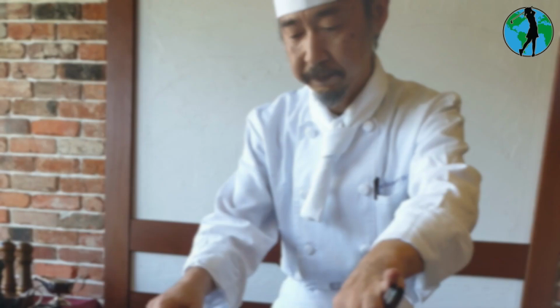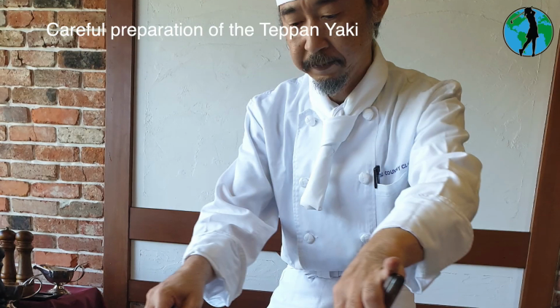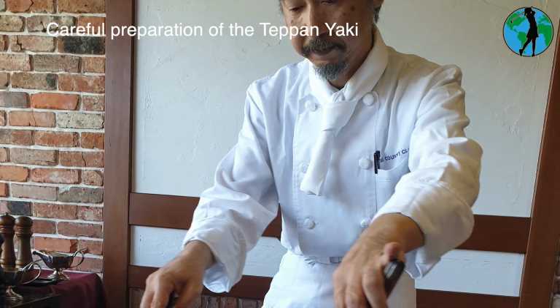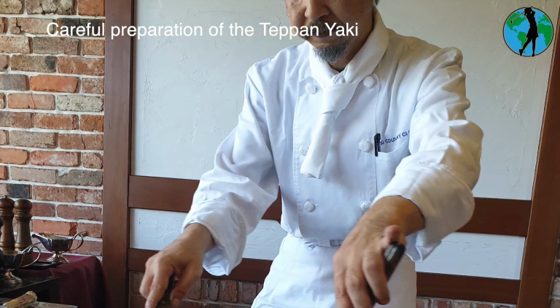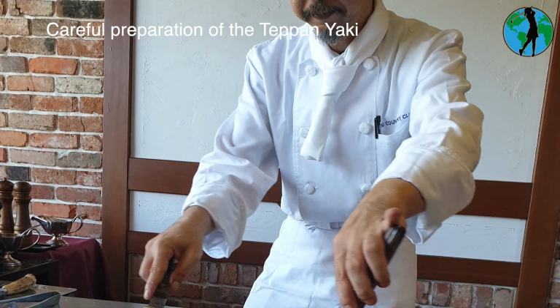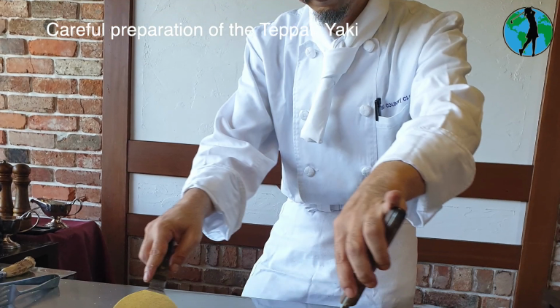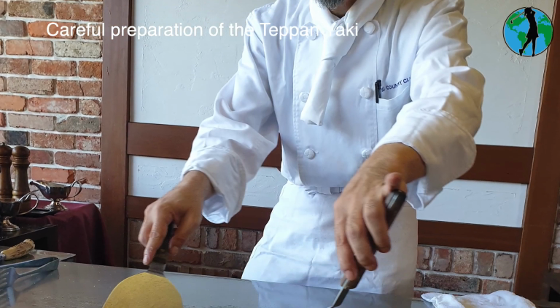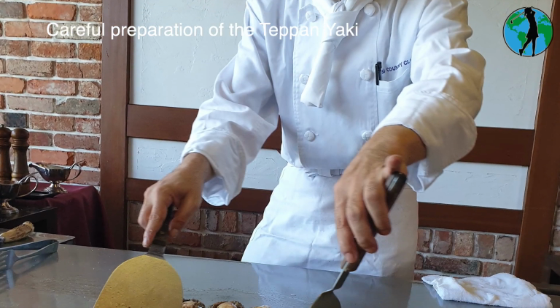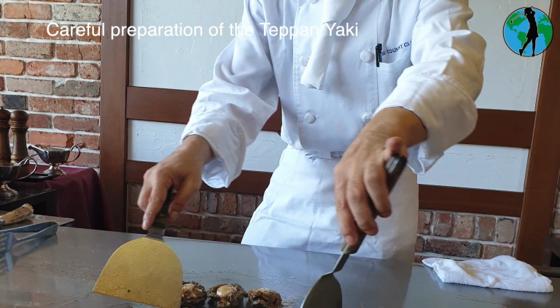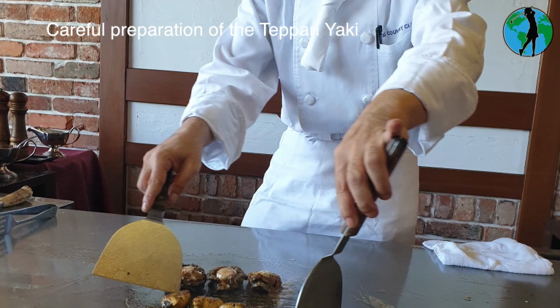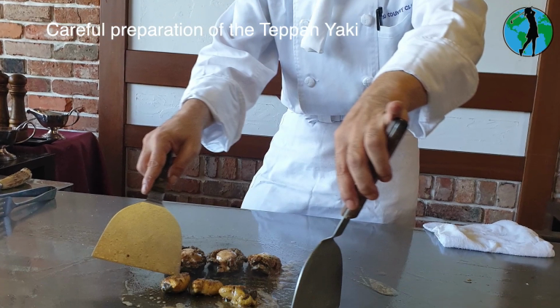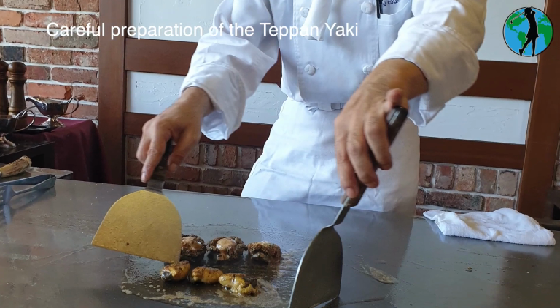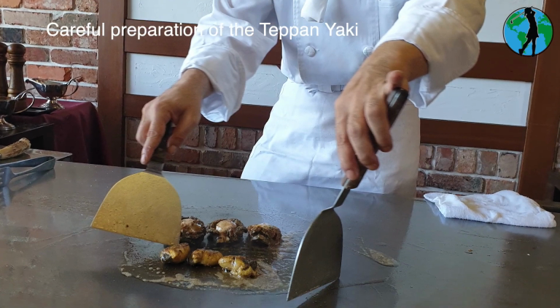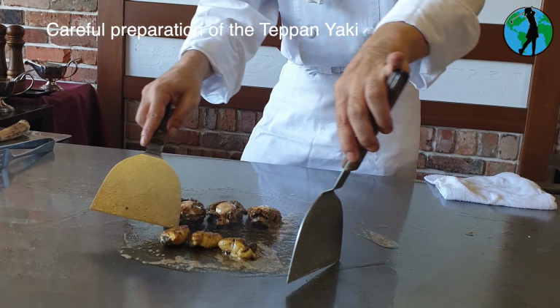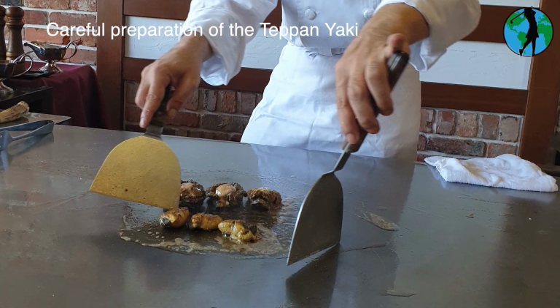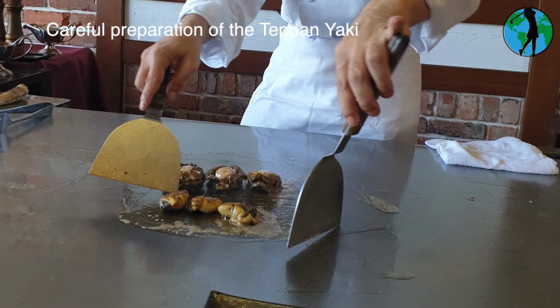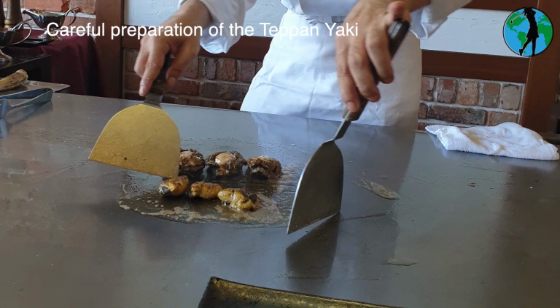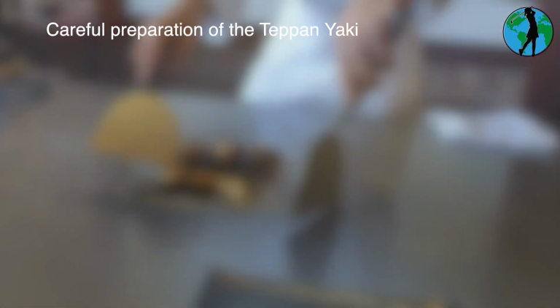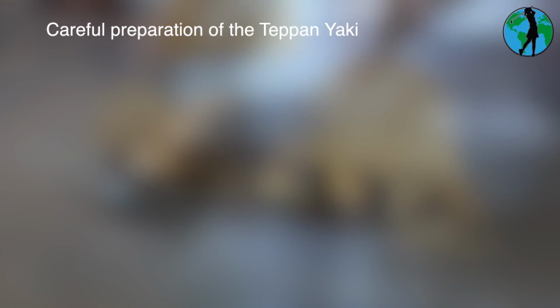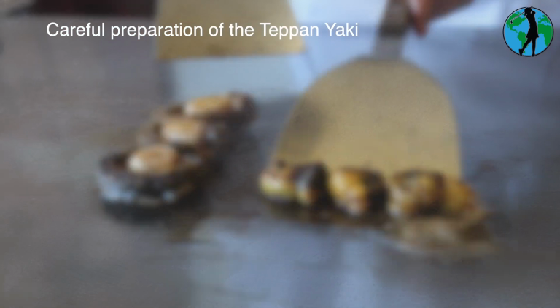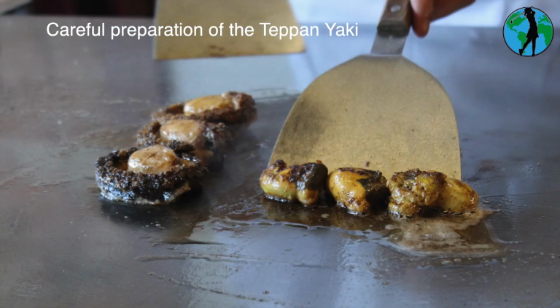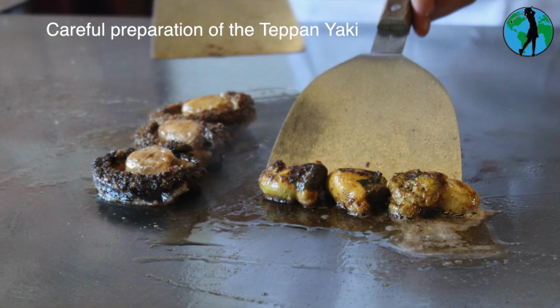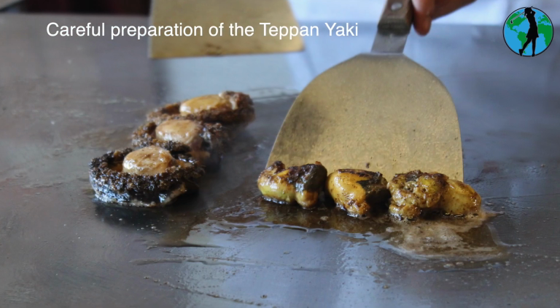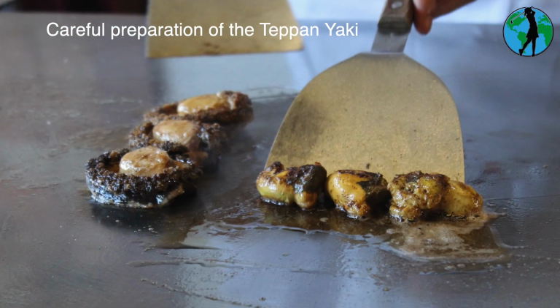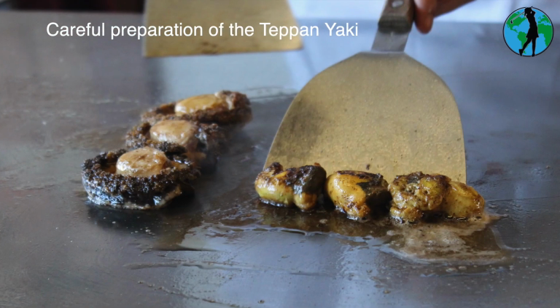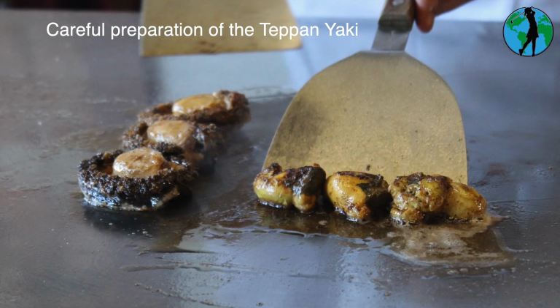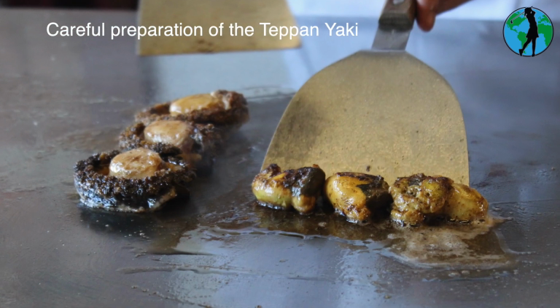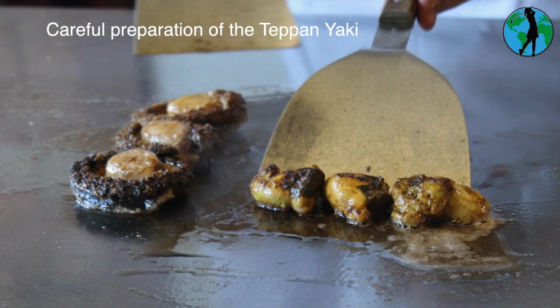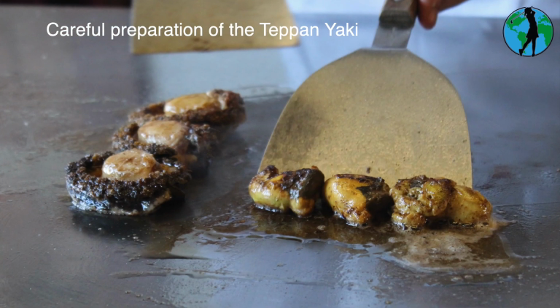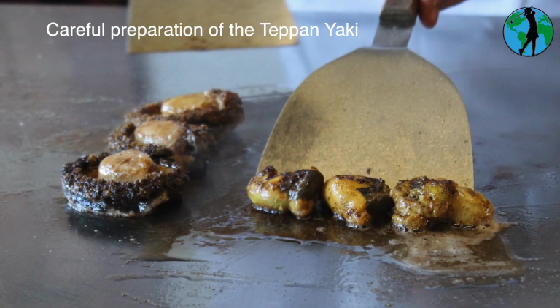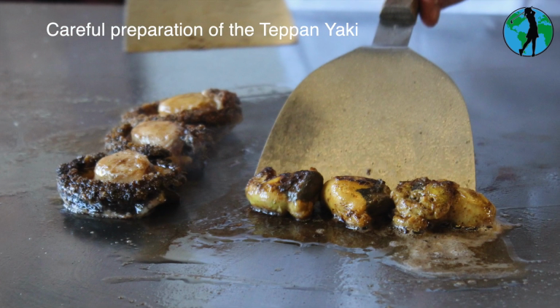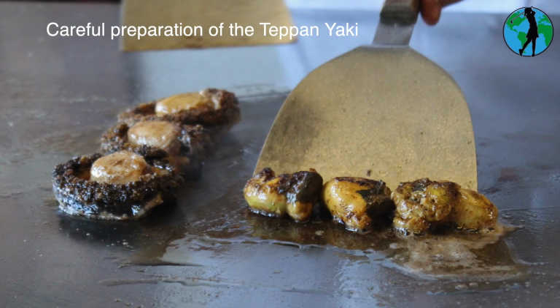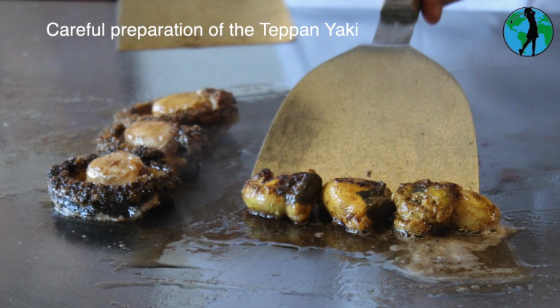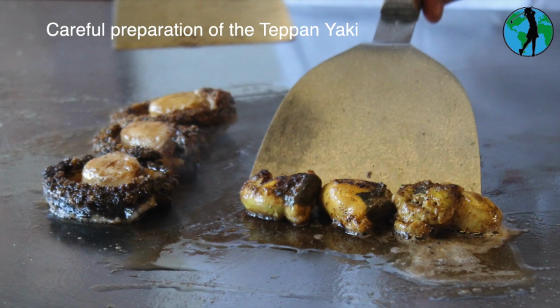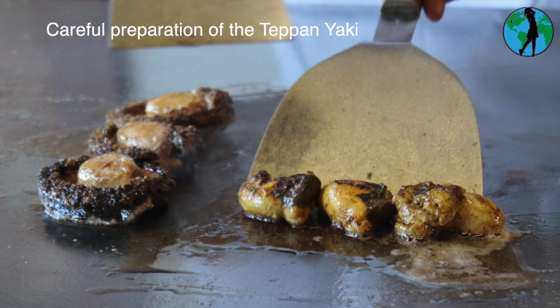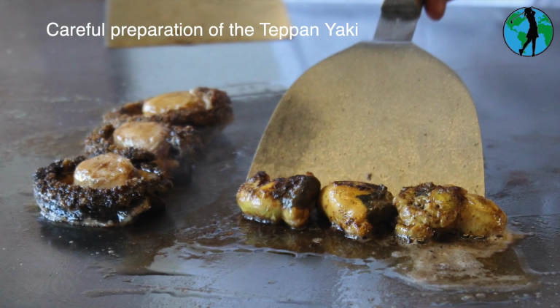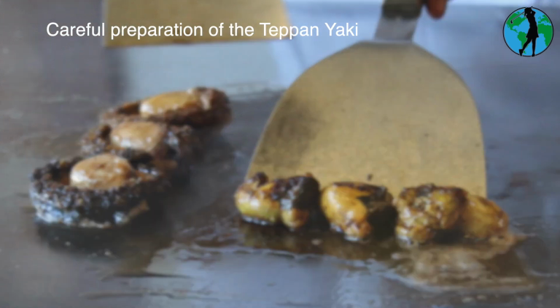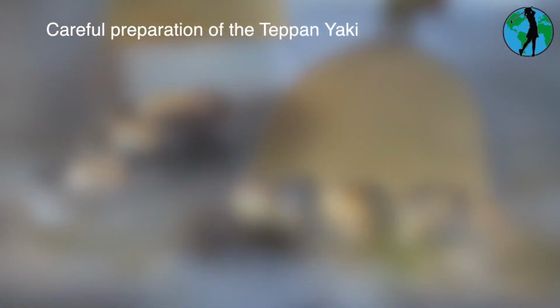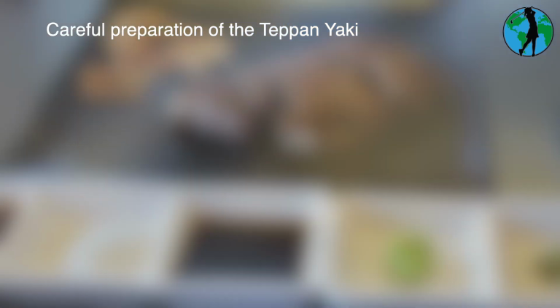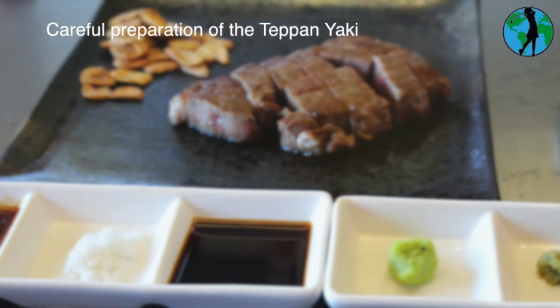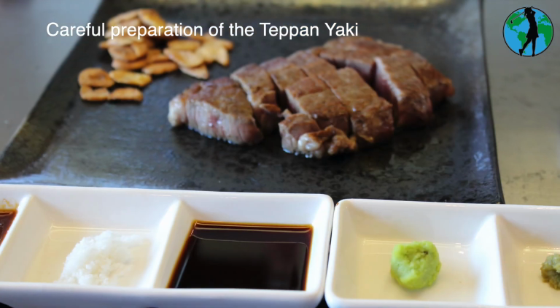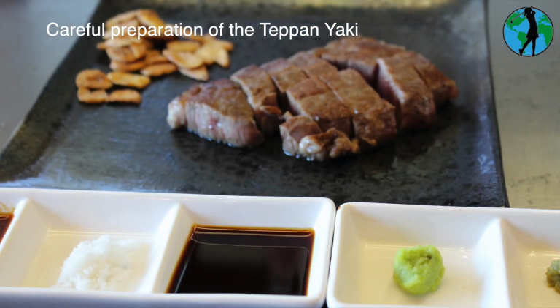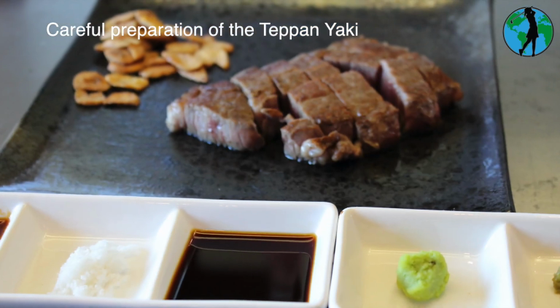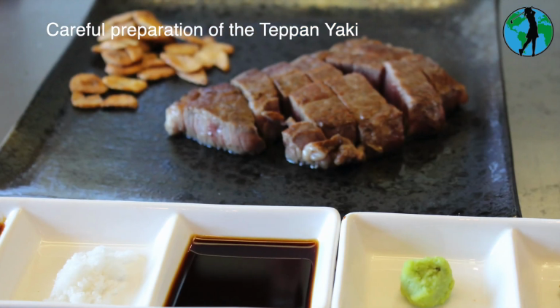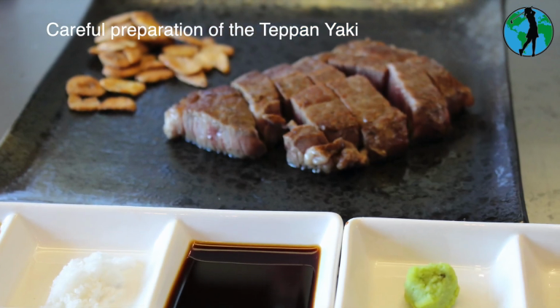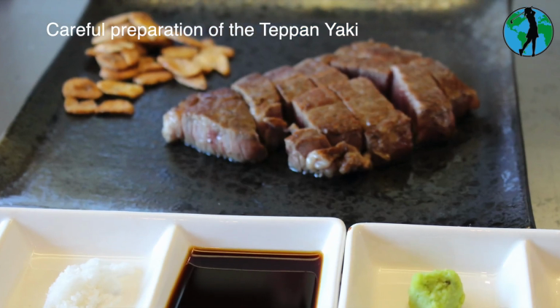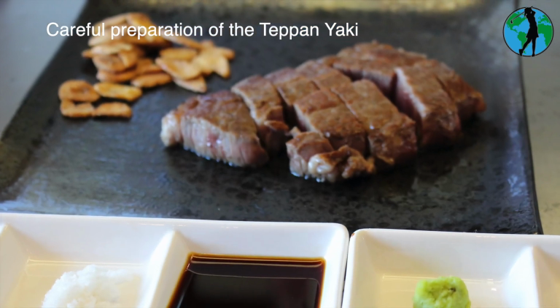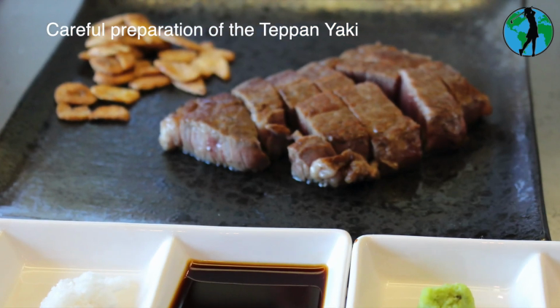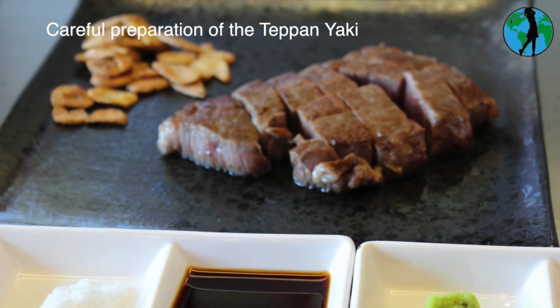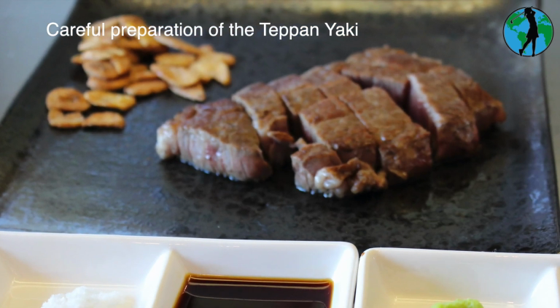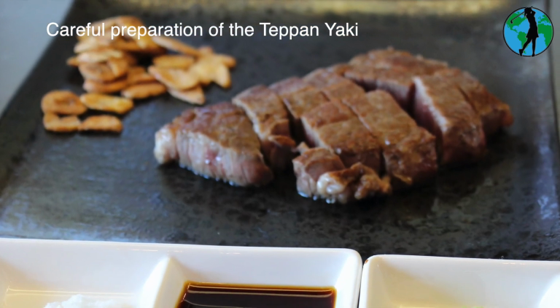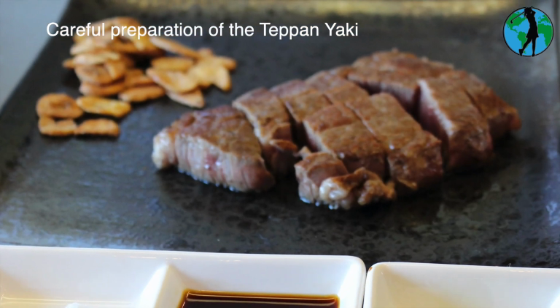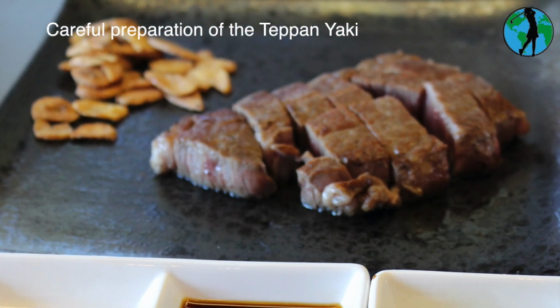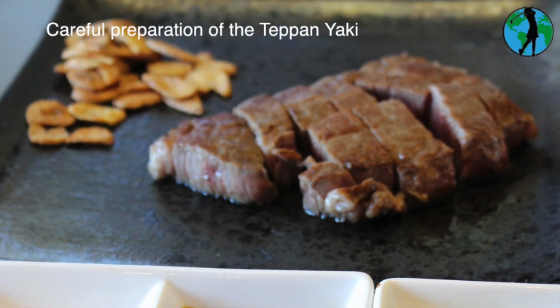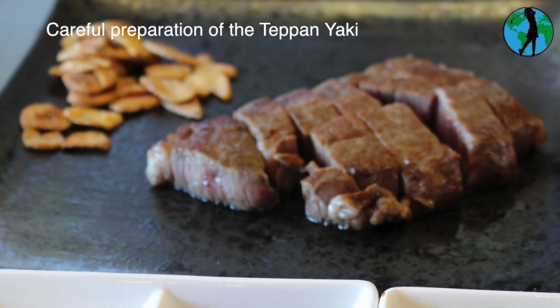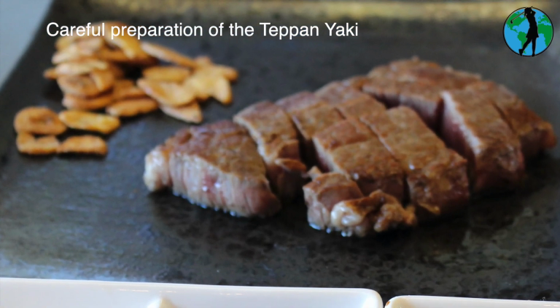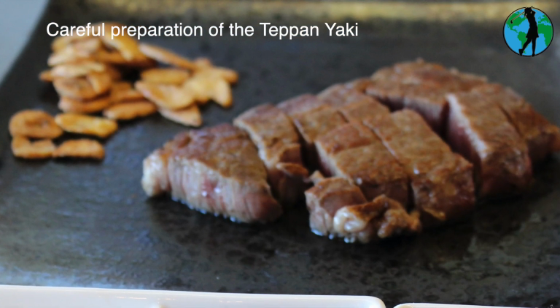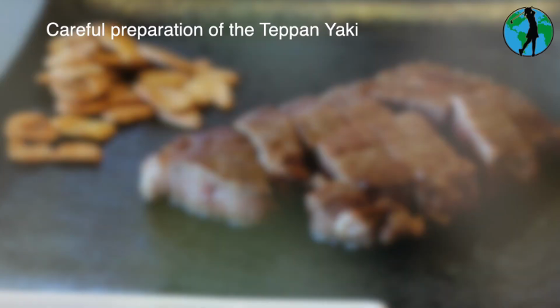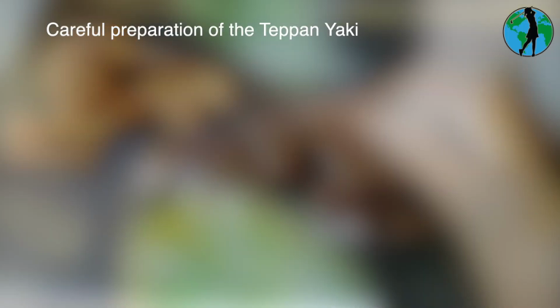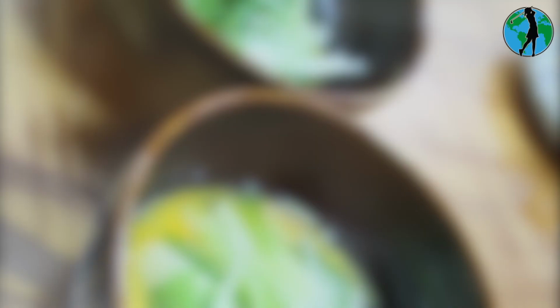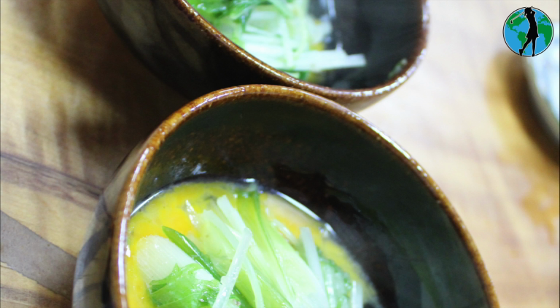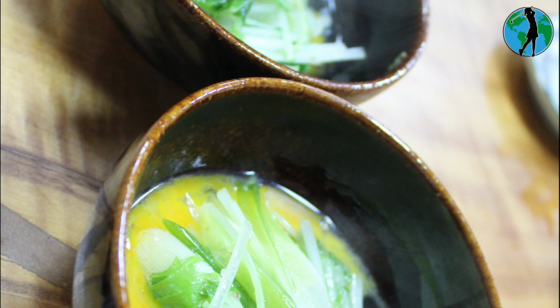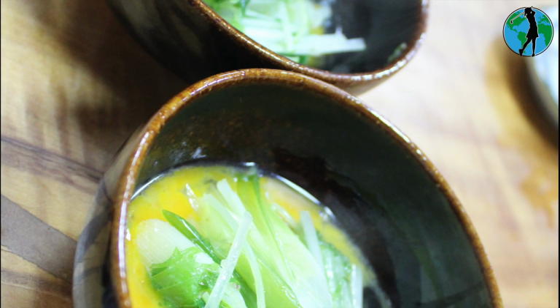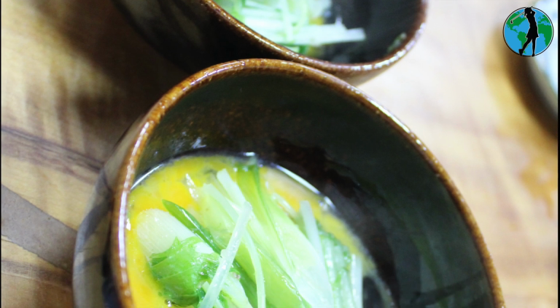This popular form of Japanese cooking is teppanyaki, with teppan meaning metal plate and anyaki meaning grilled, boiled or pan fried.